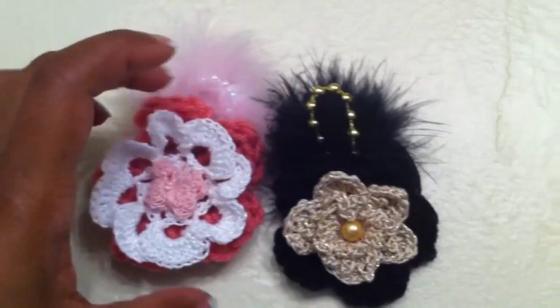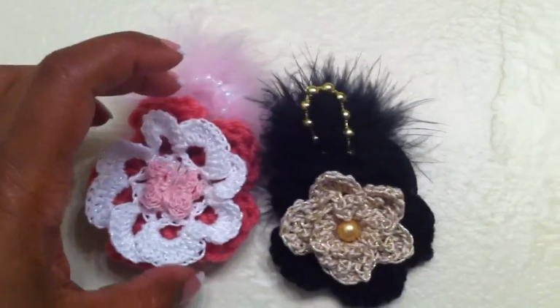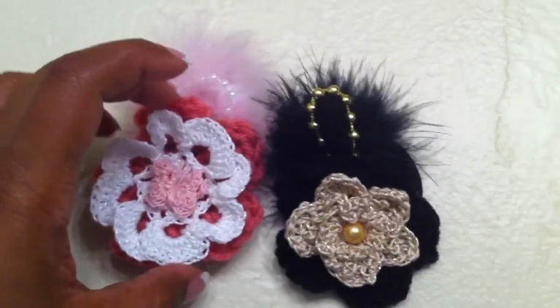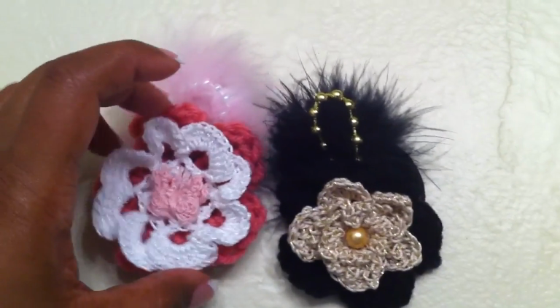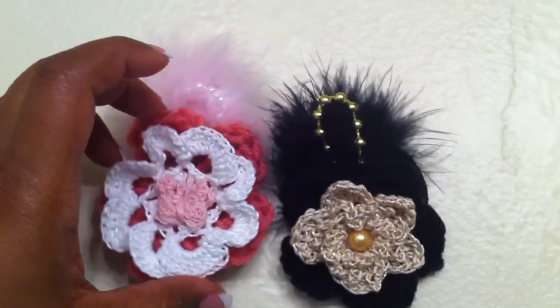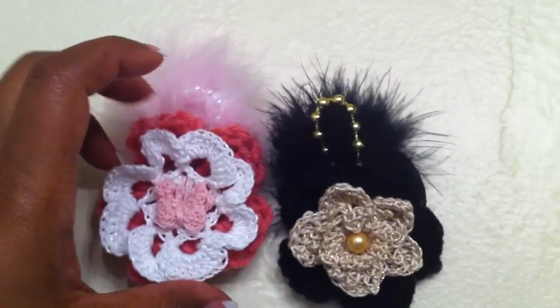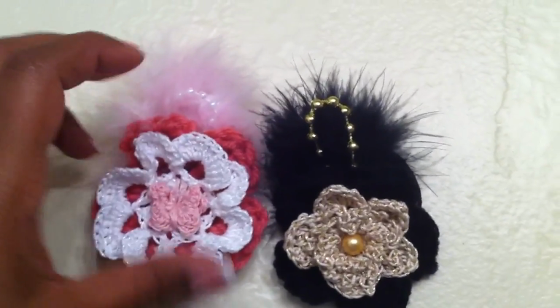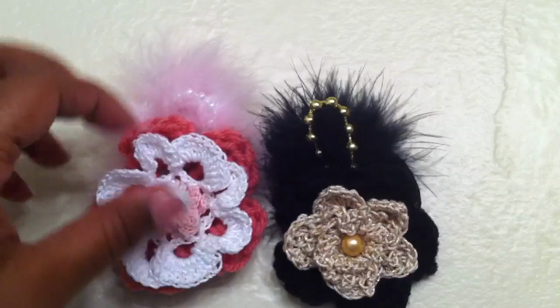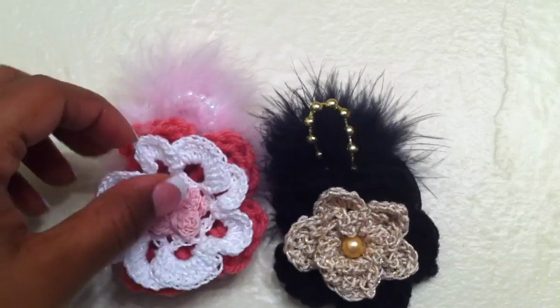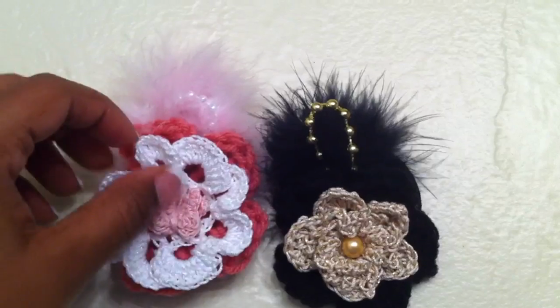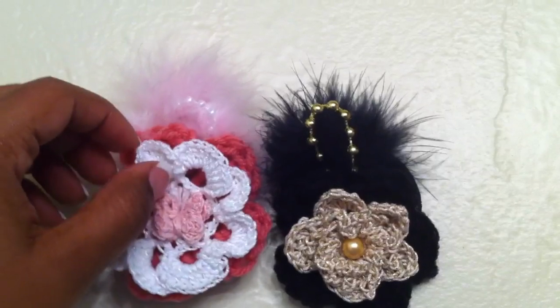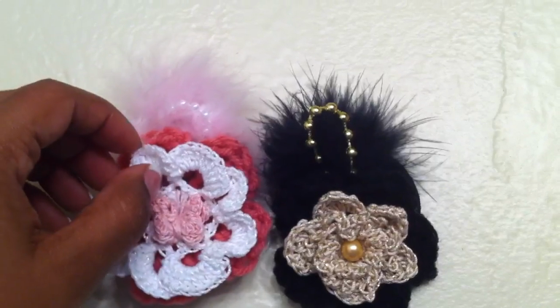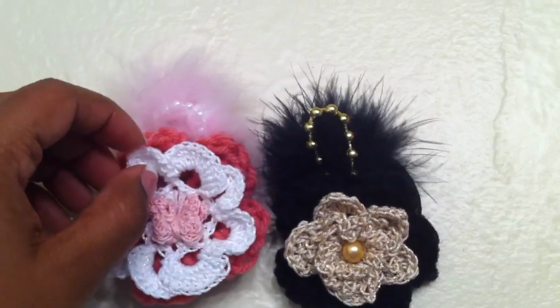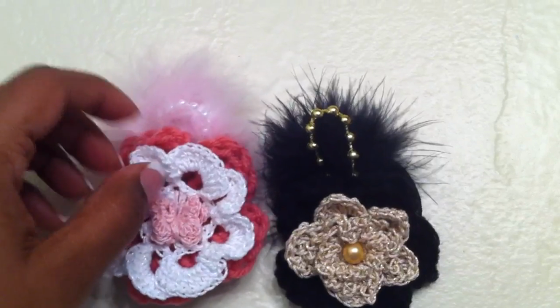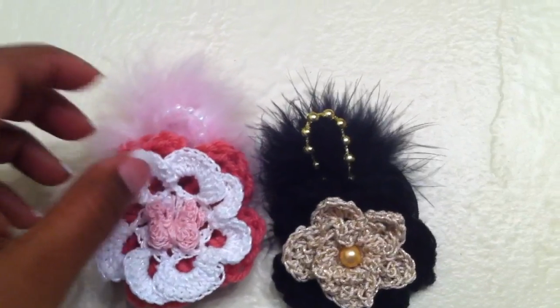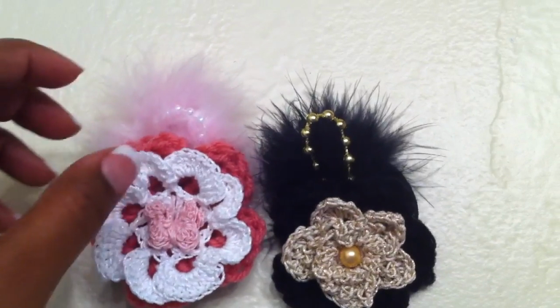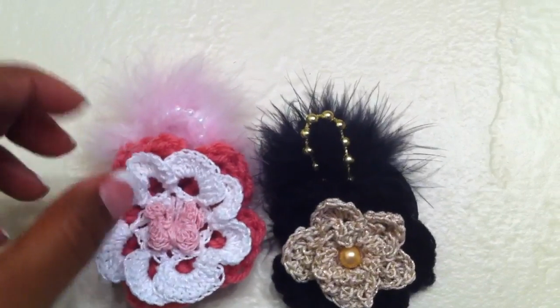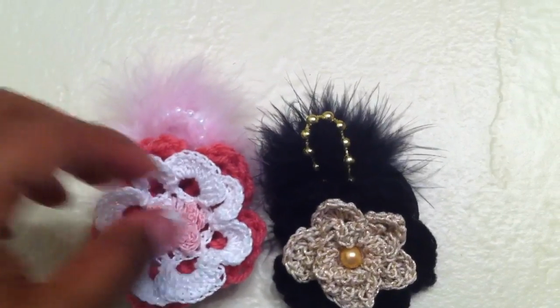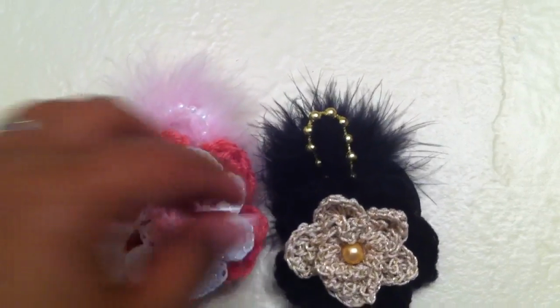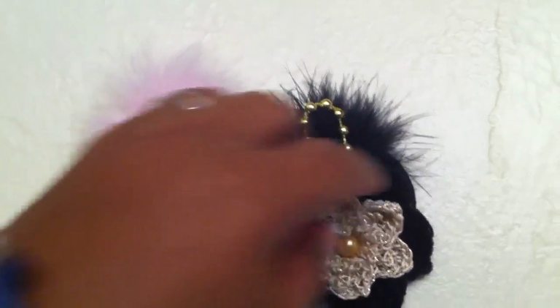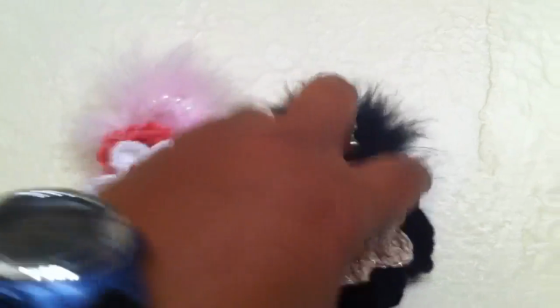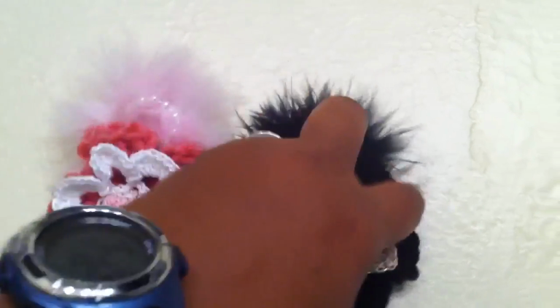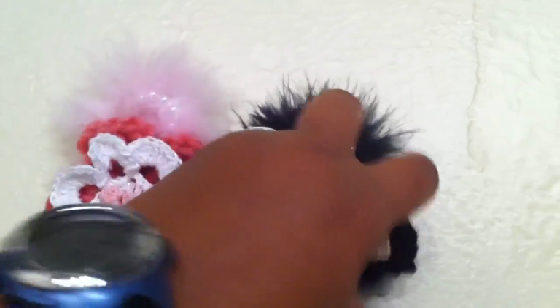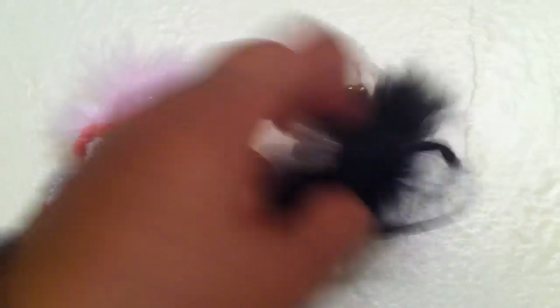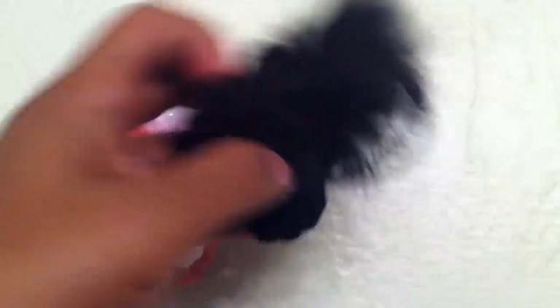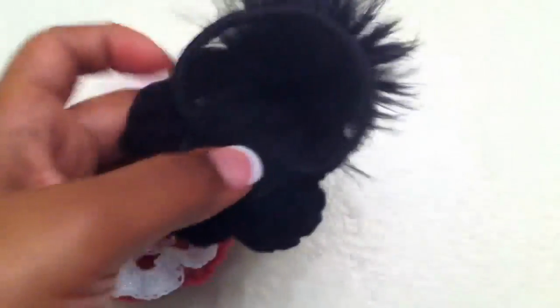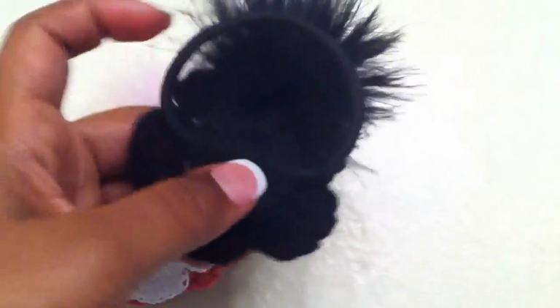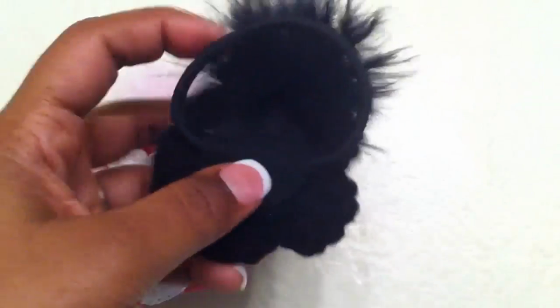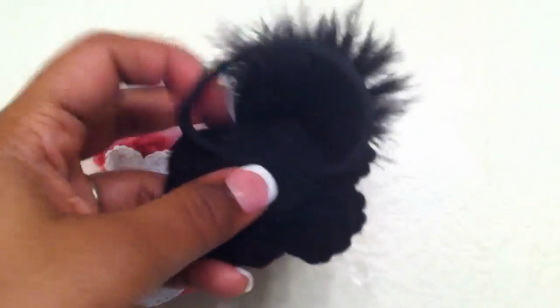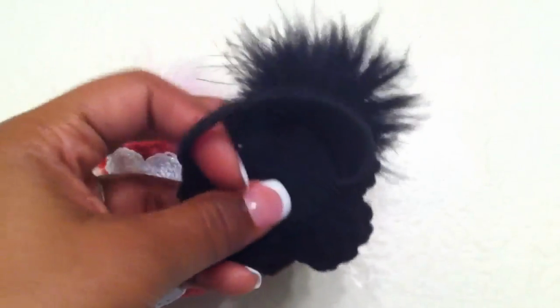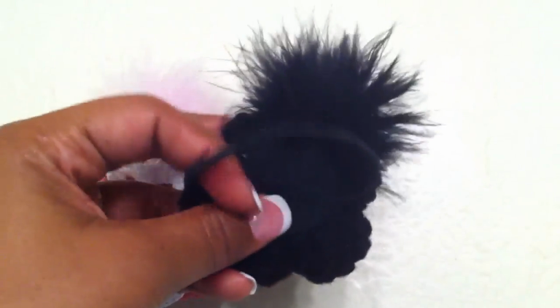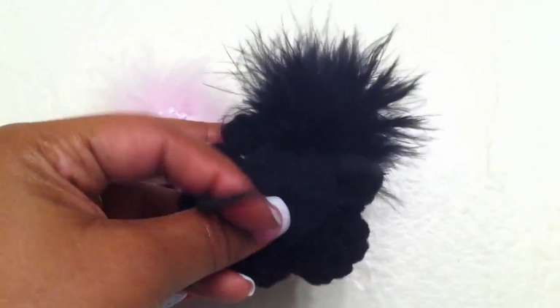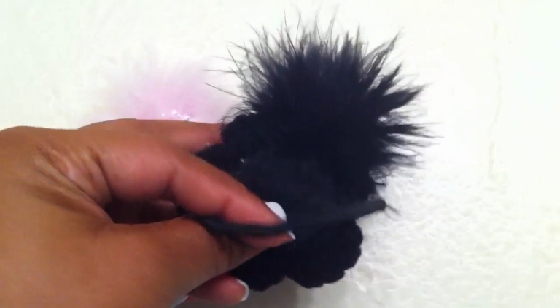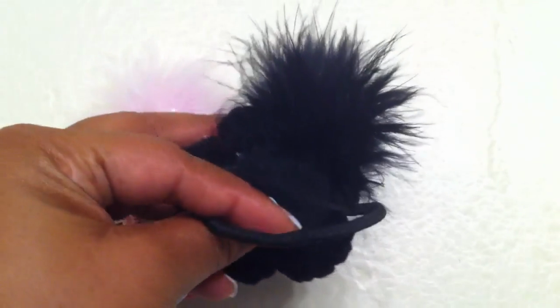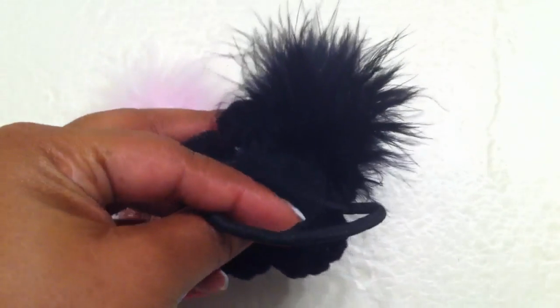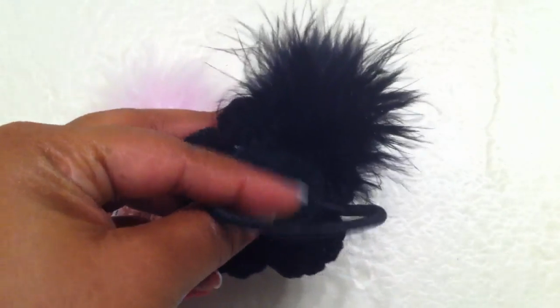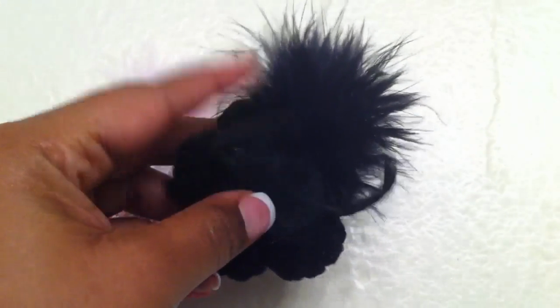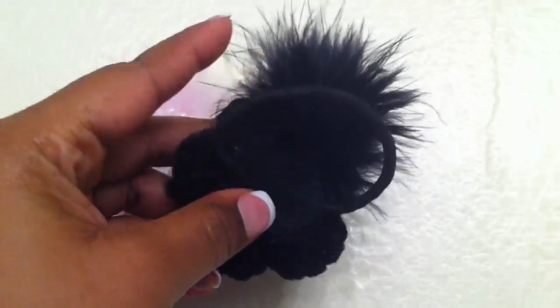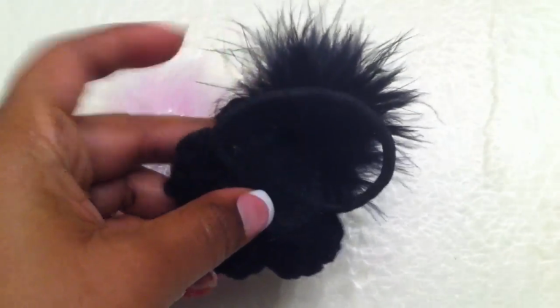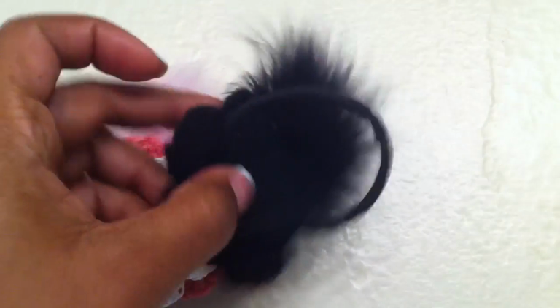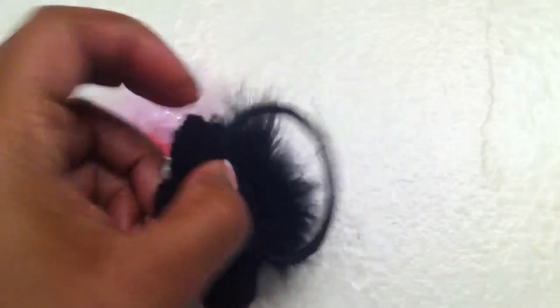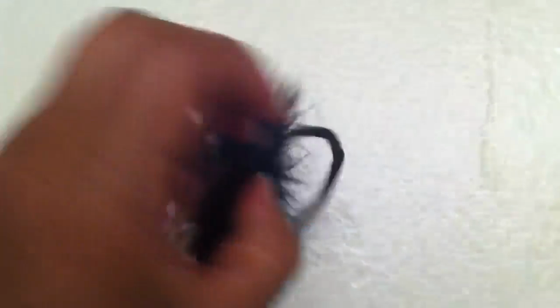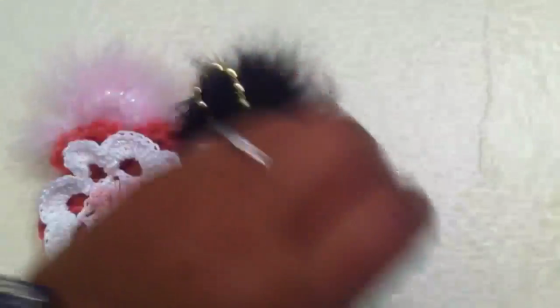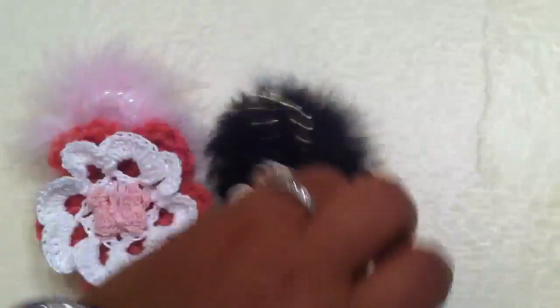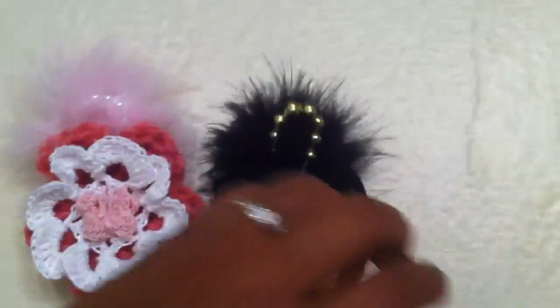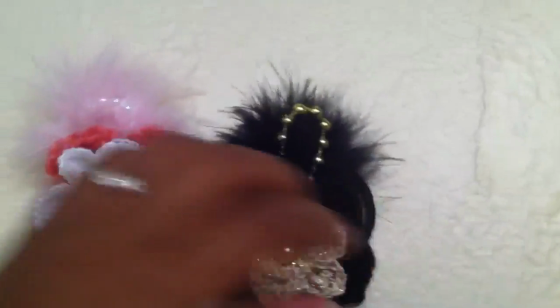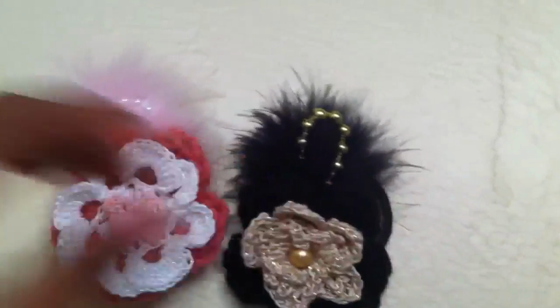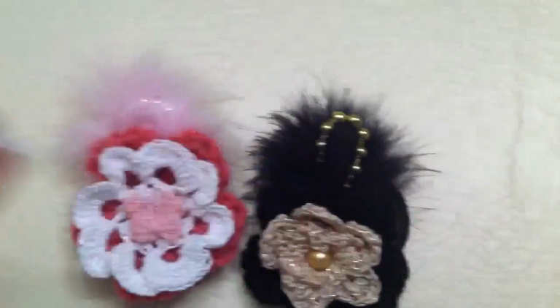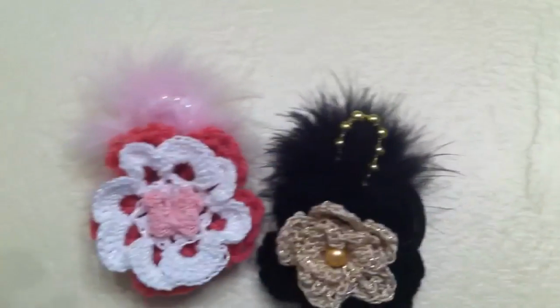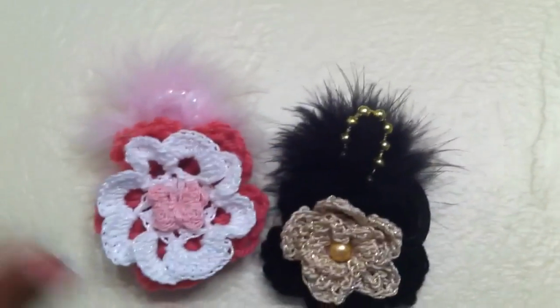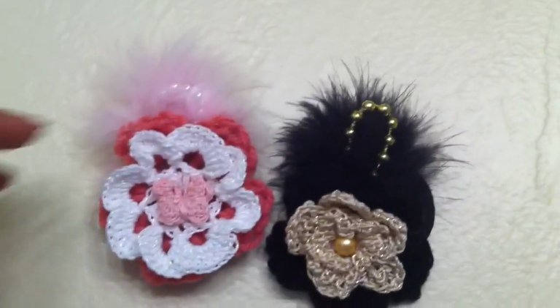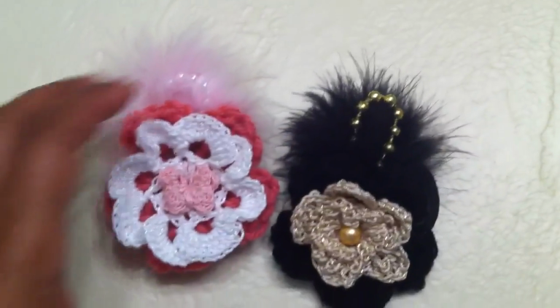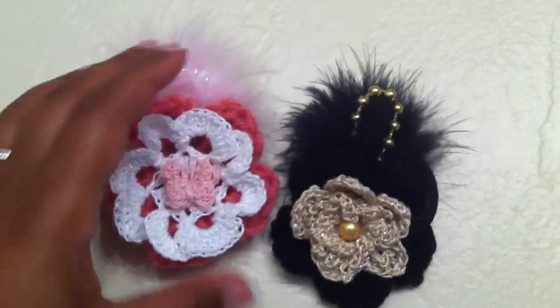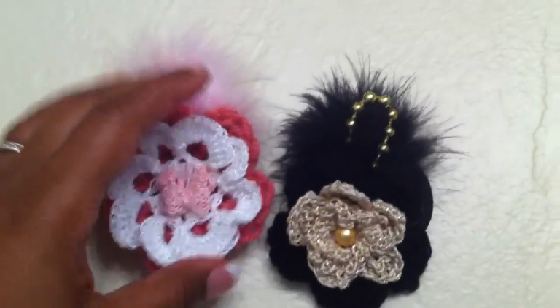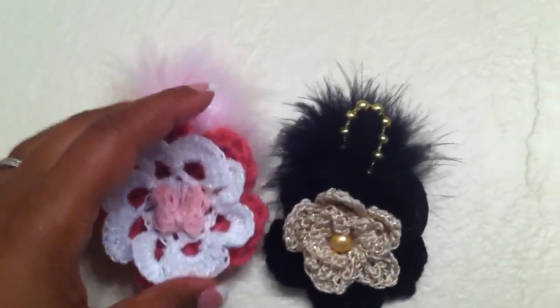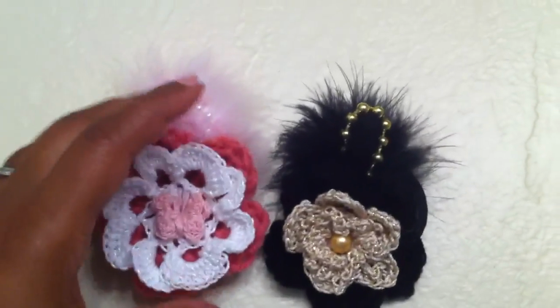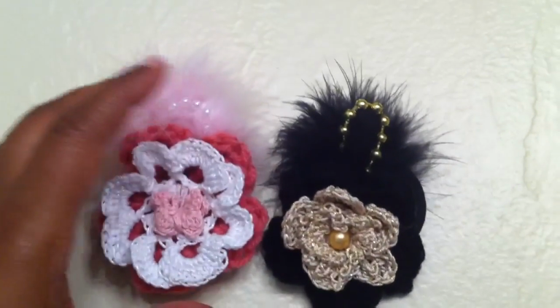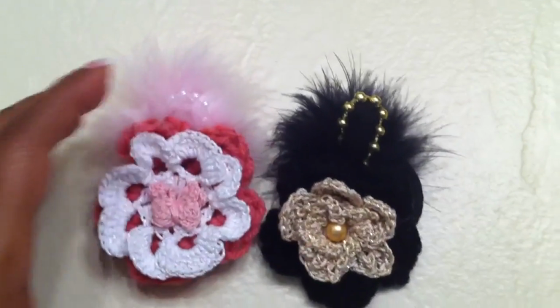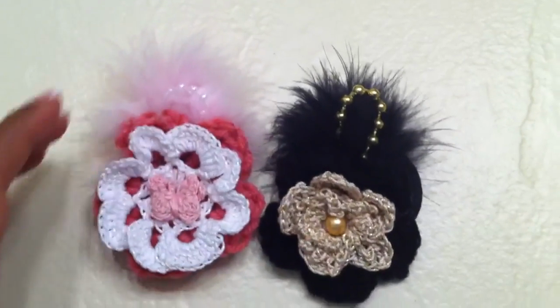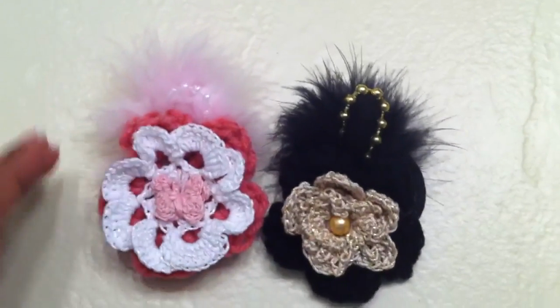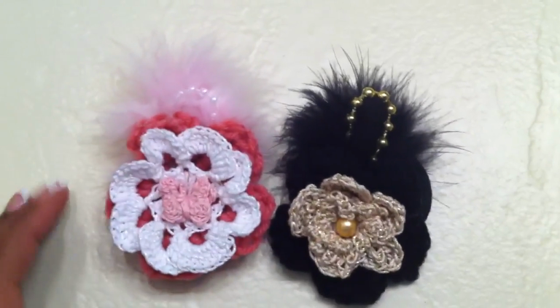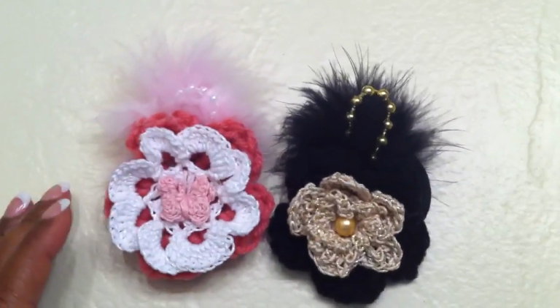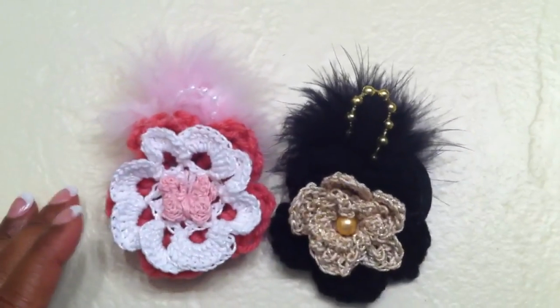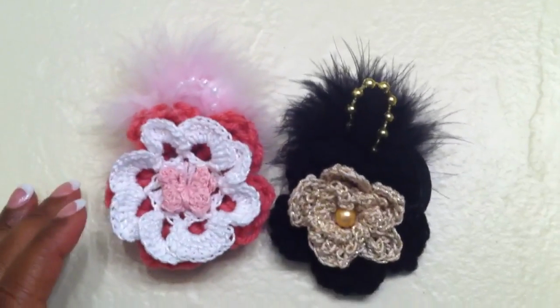But that is pretty much it. The back is a rubber band. So that is it — thanks, bye.